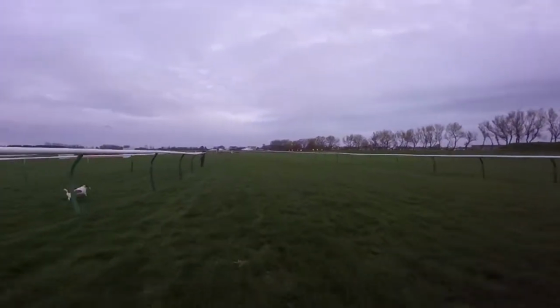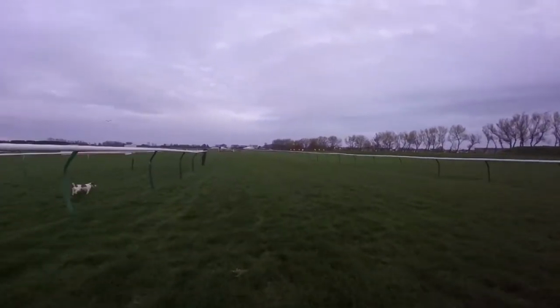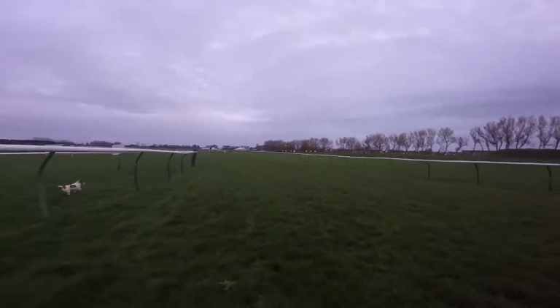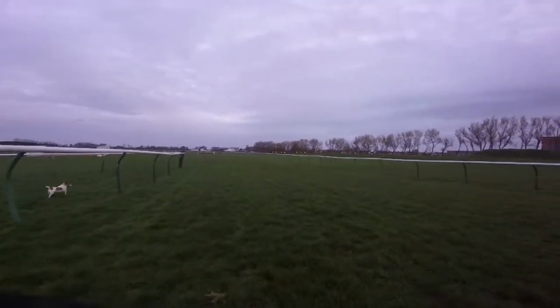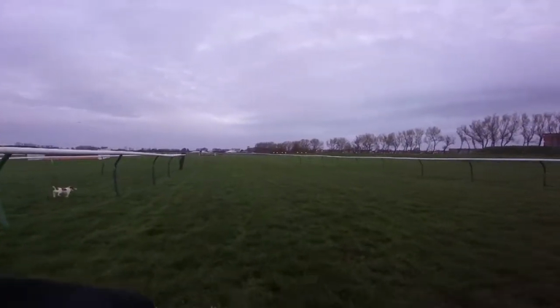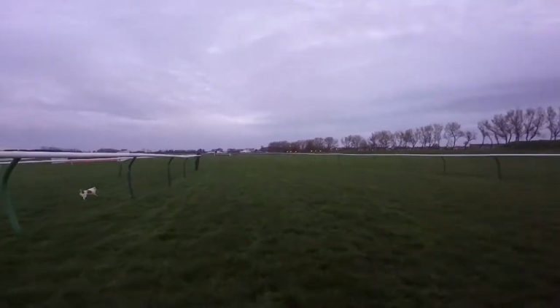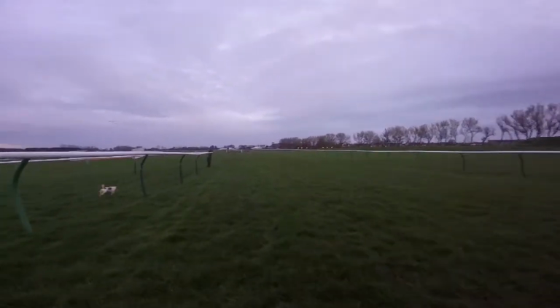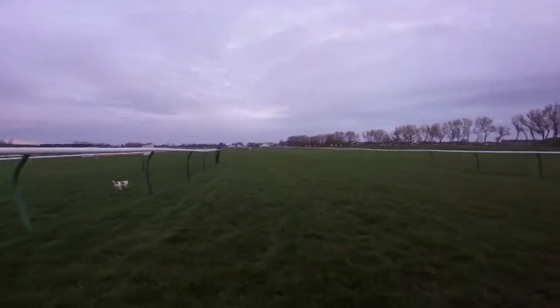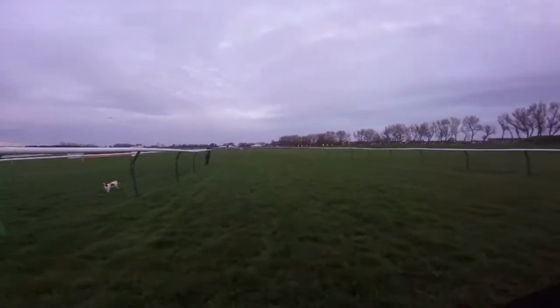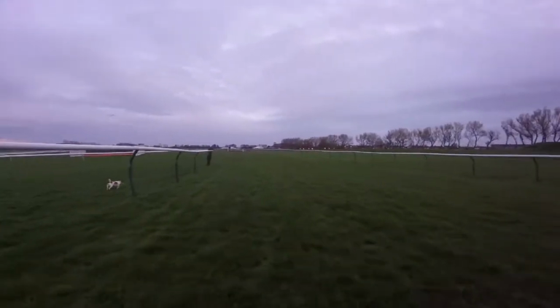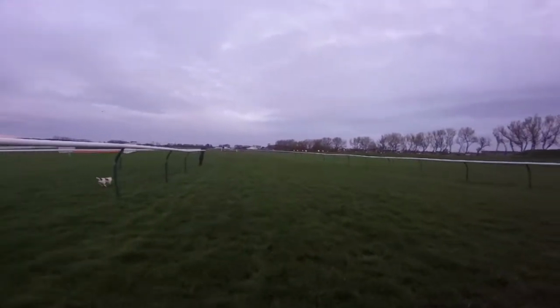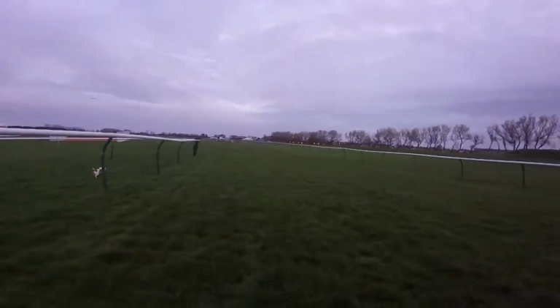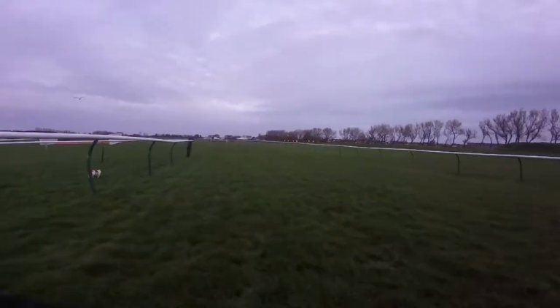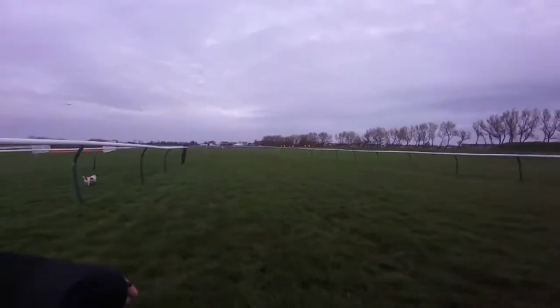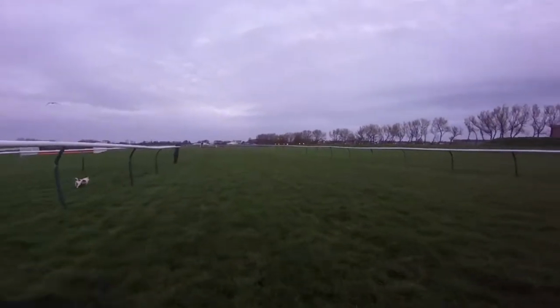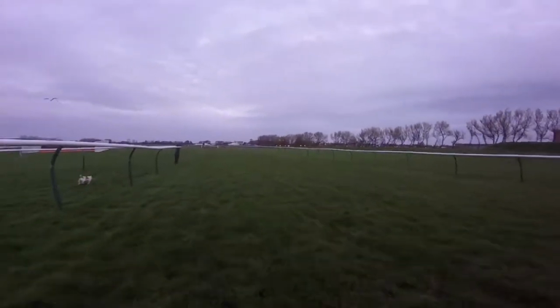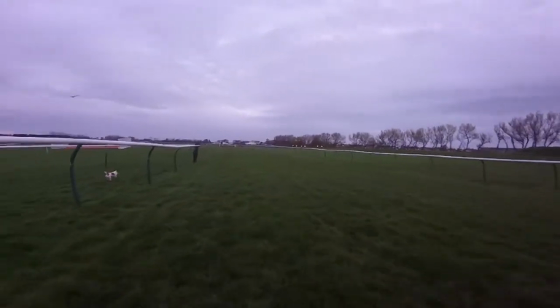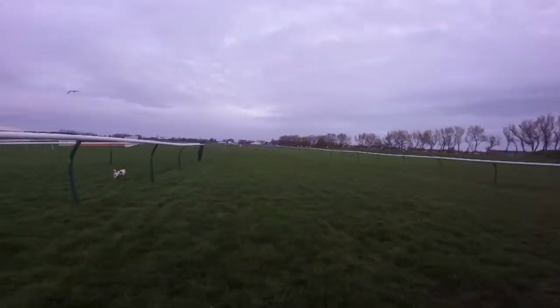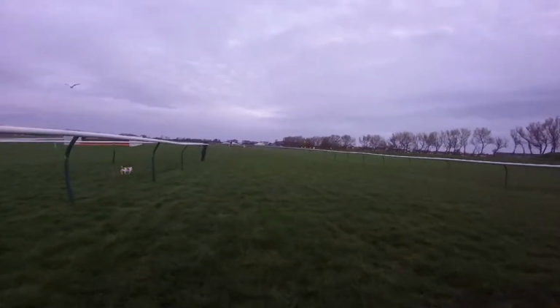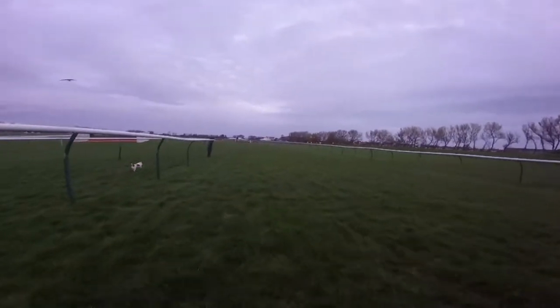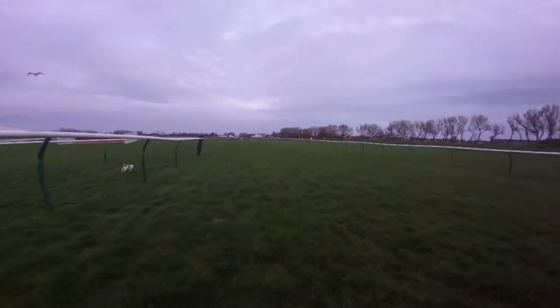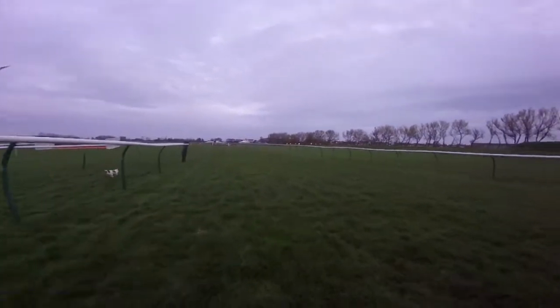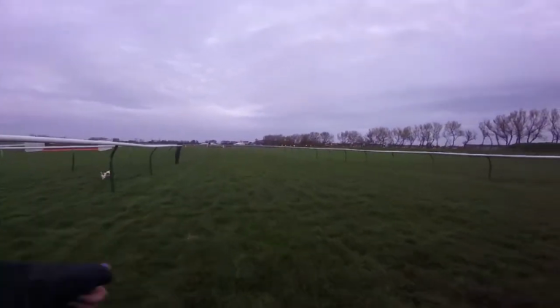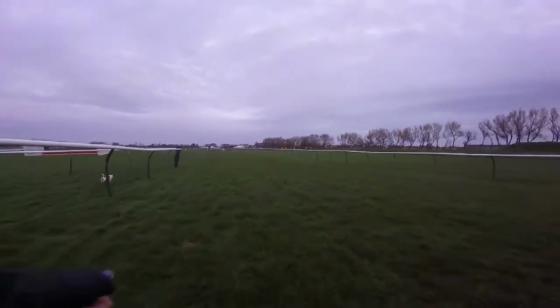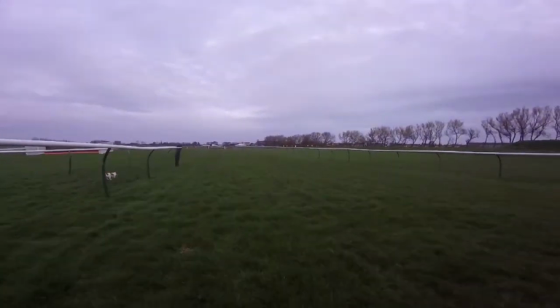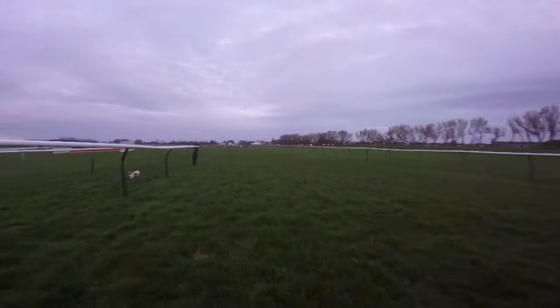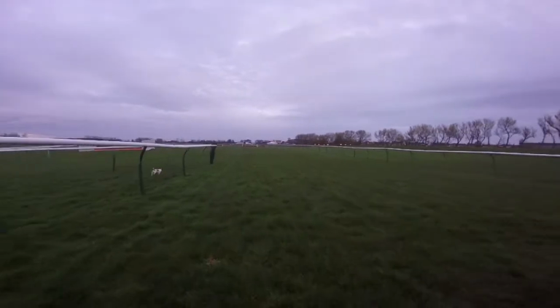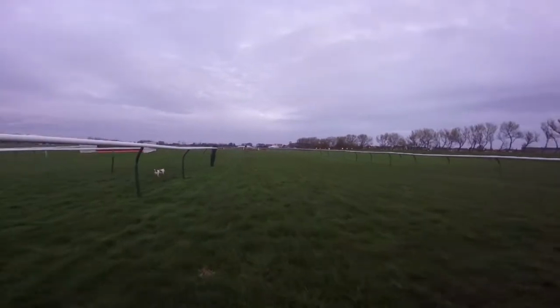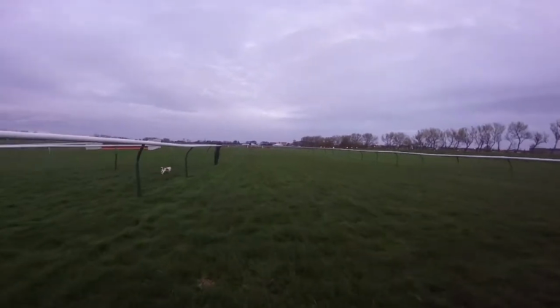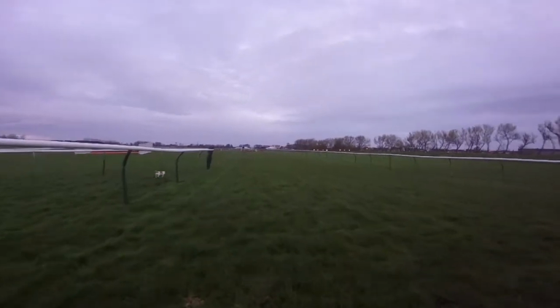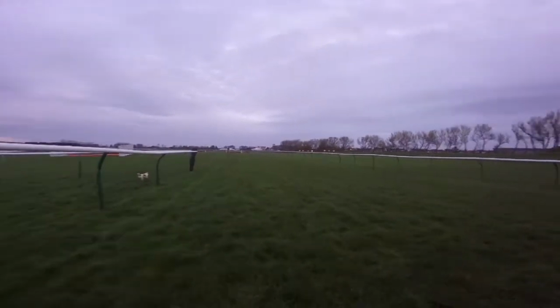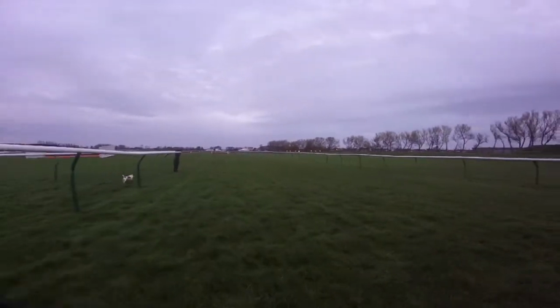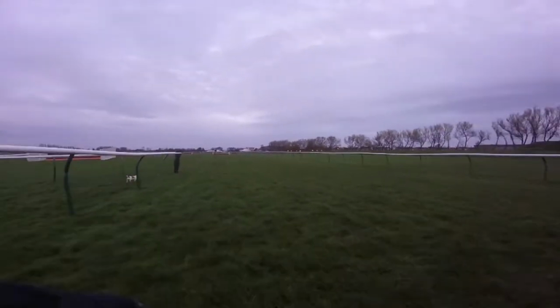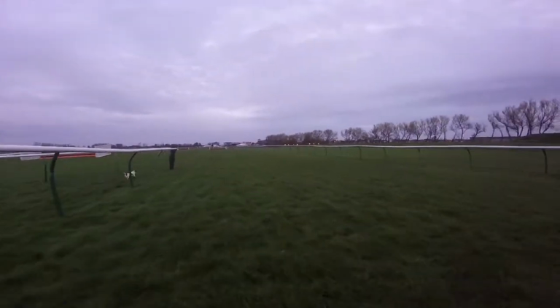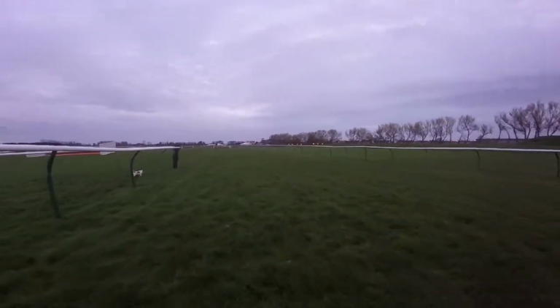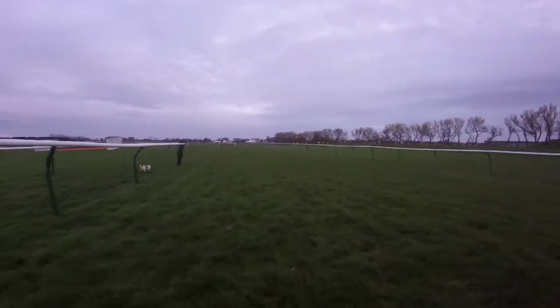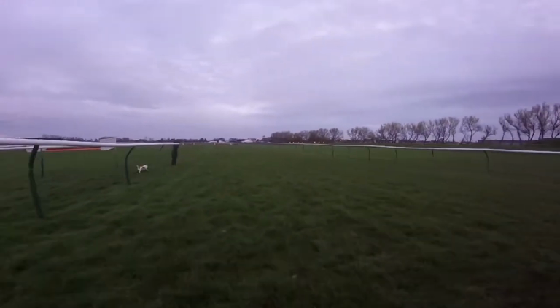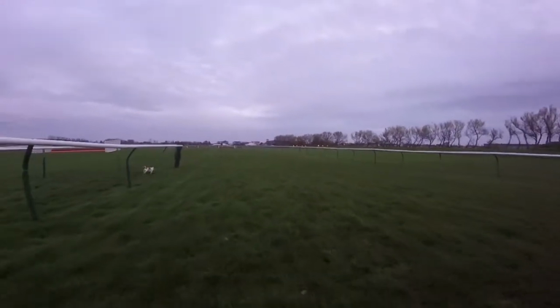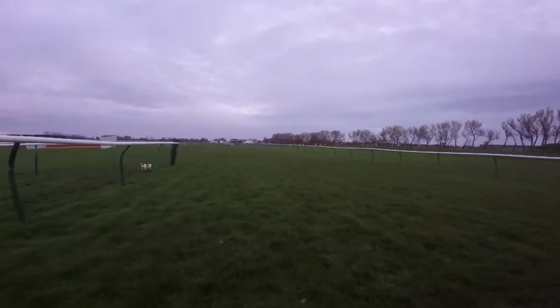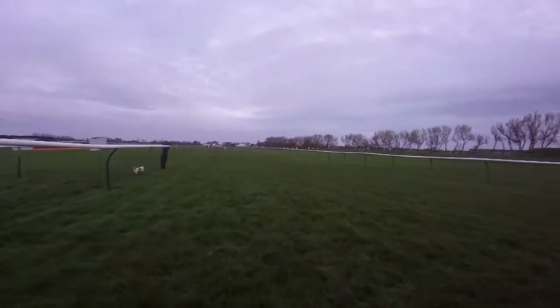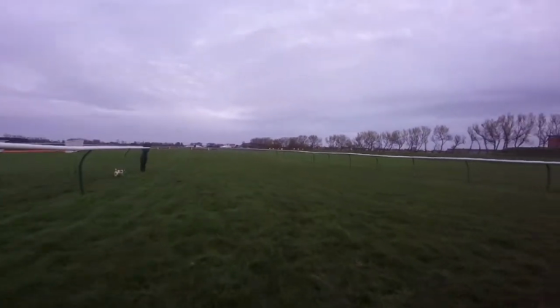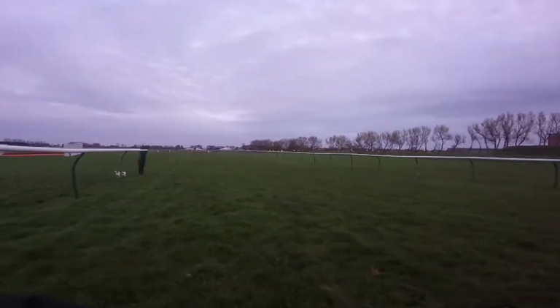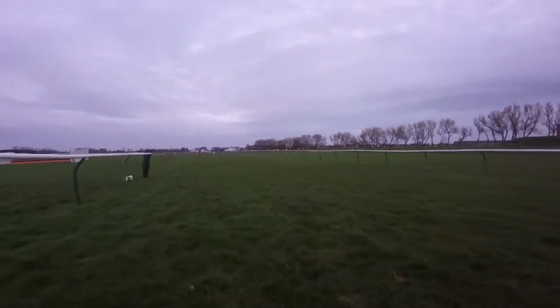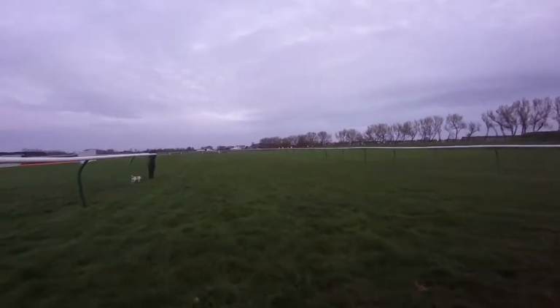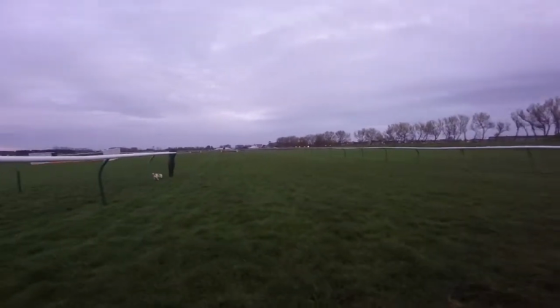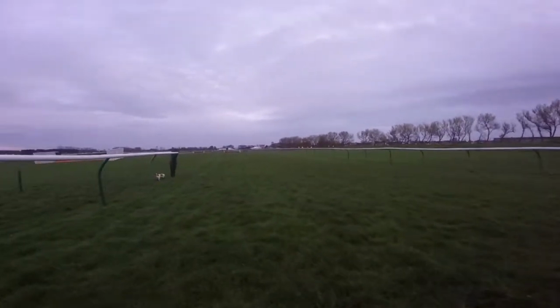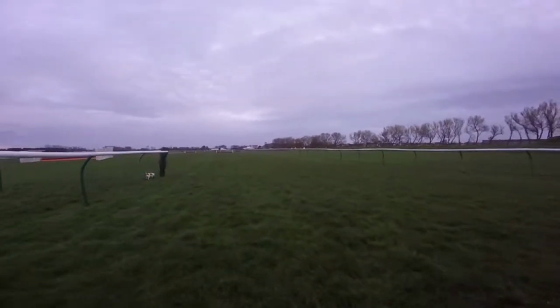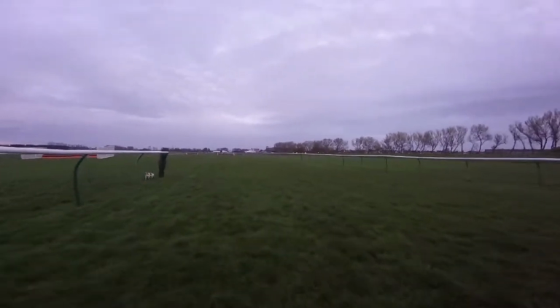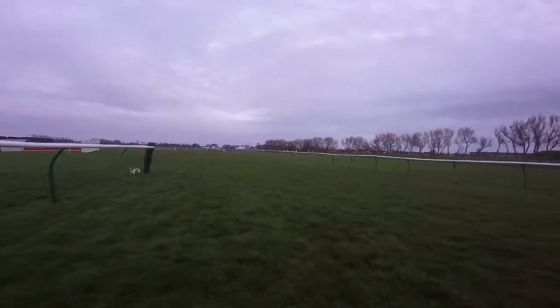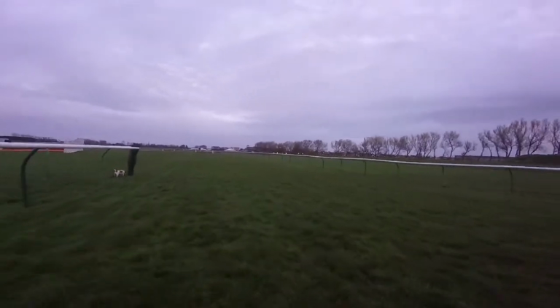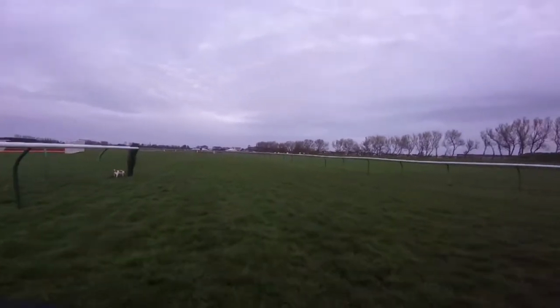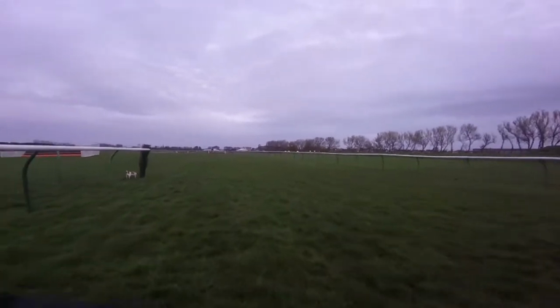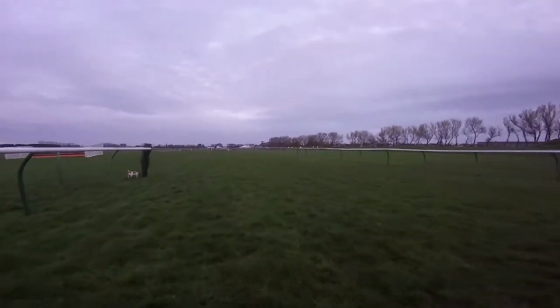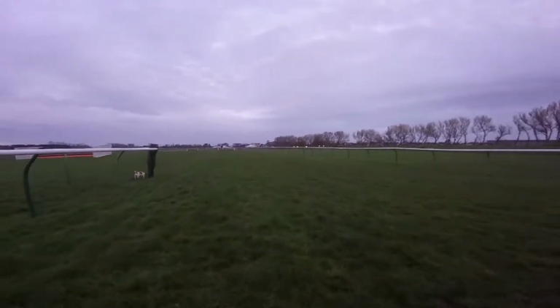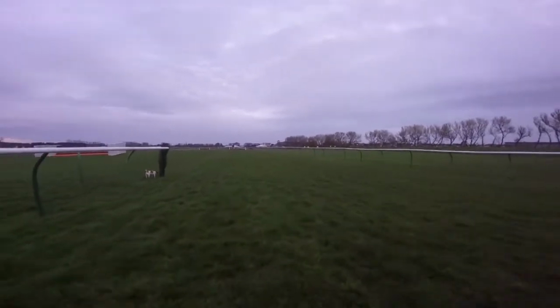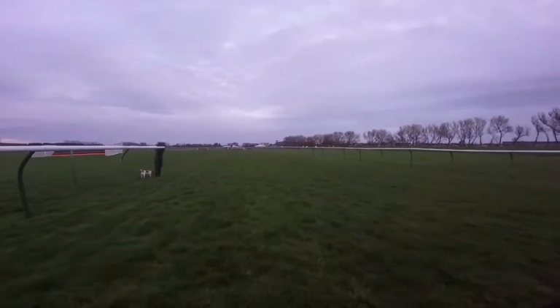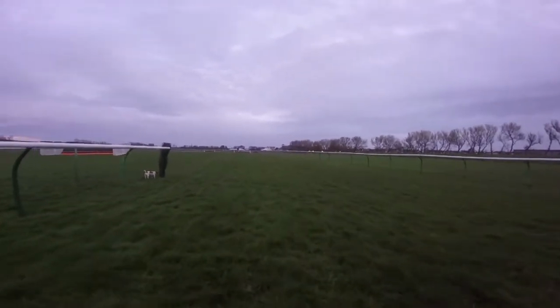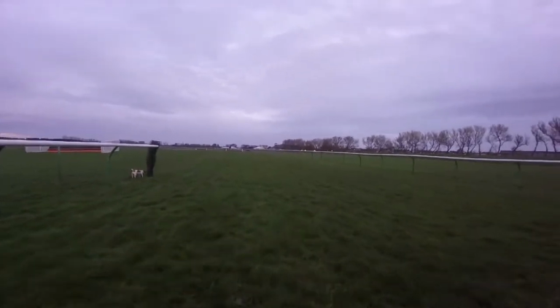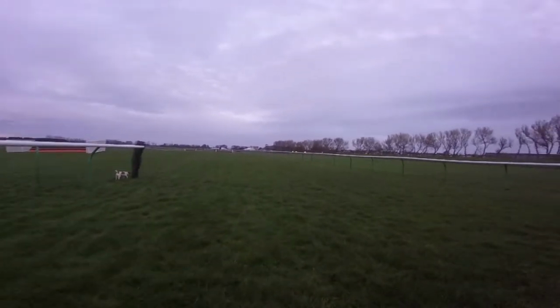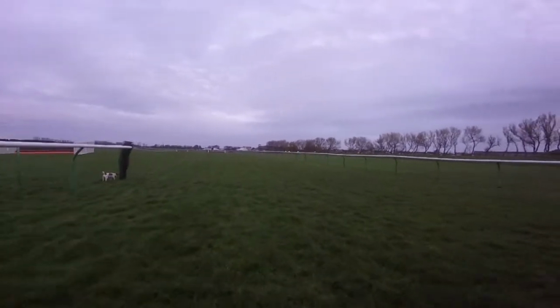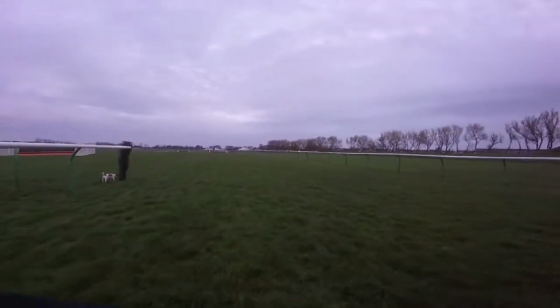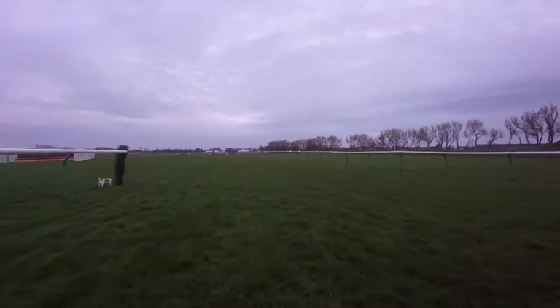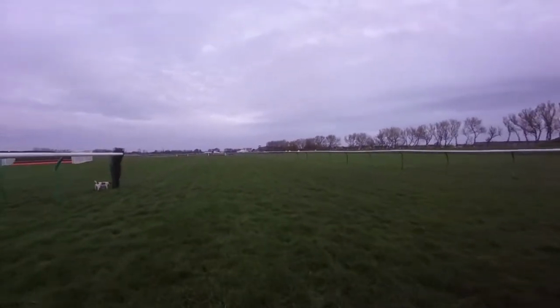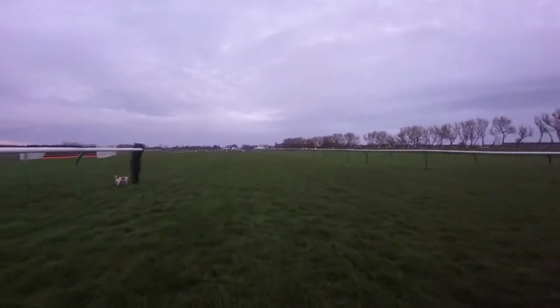This is our Thursday morning early track walk, ready for declarations for the Coral Scottish Grand National and the runners on Friday.